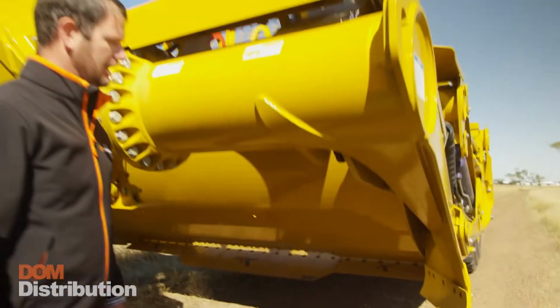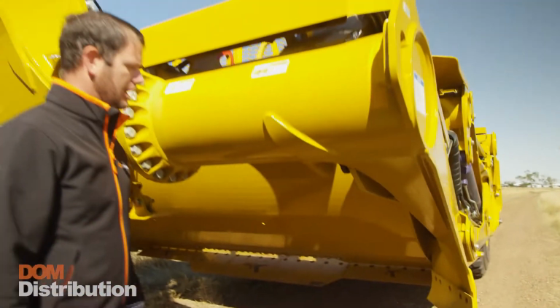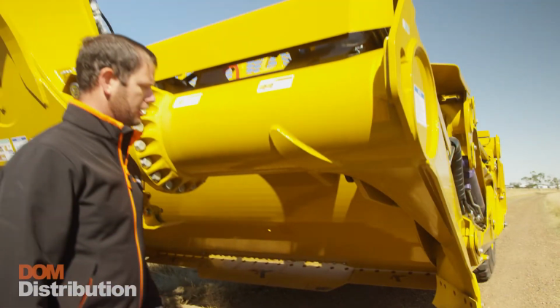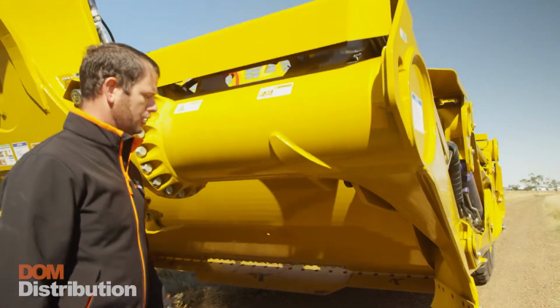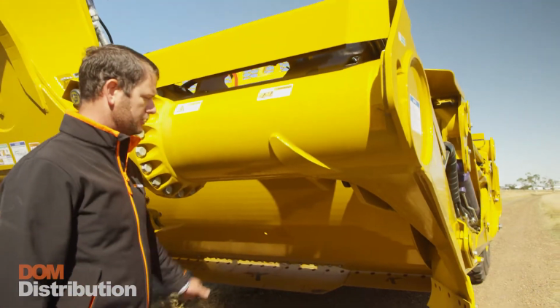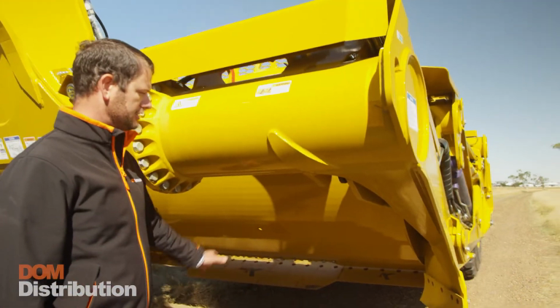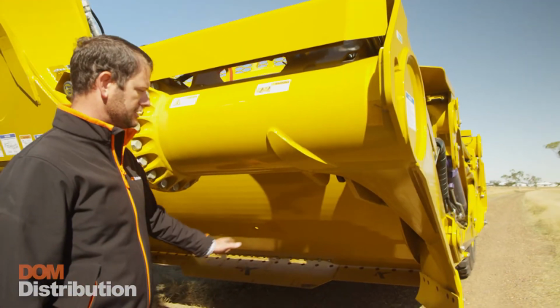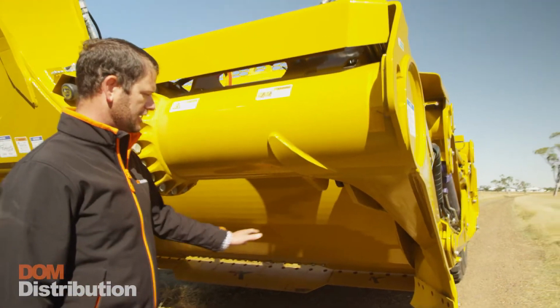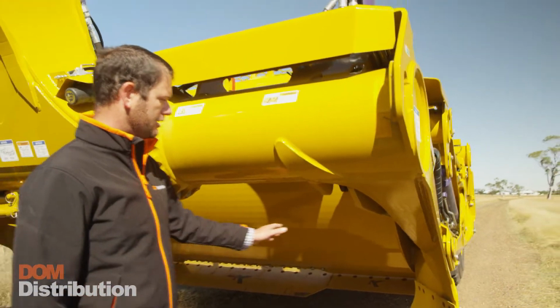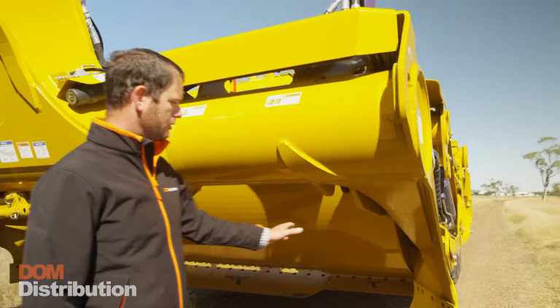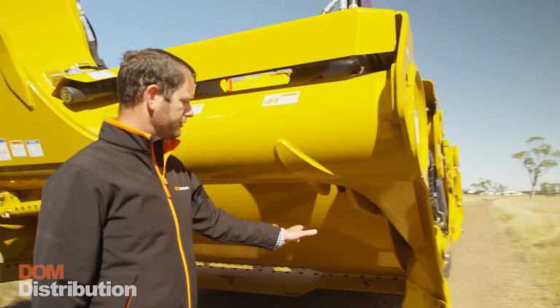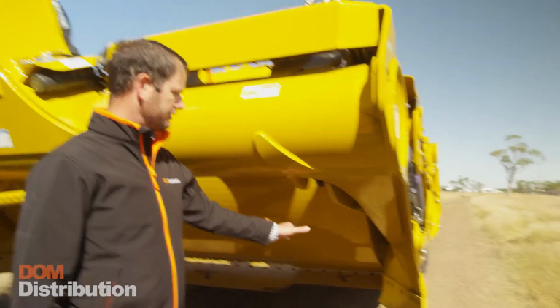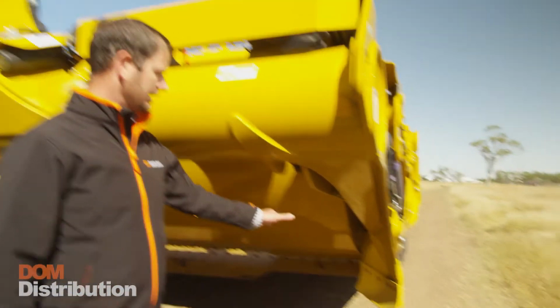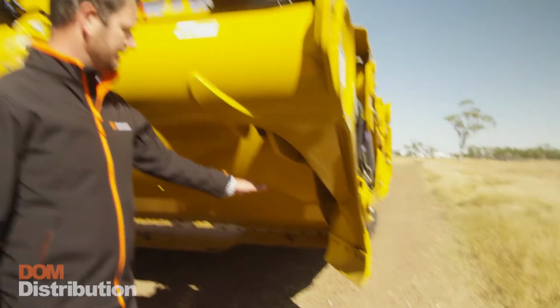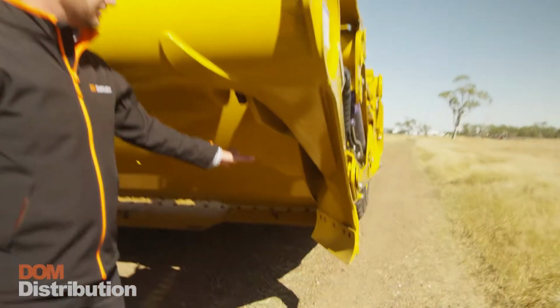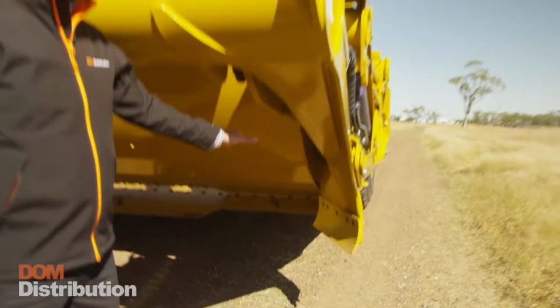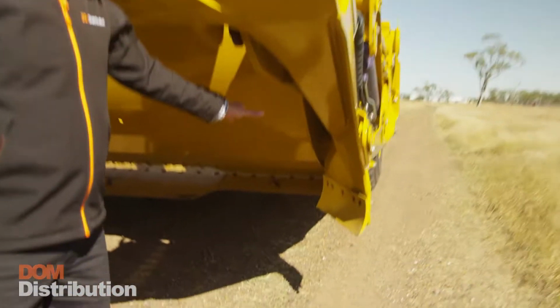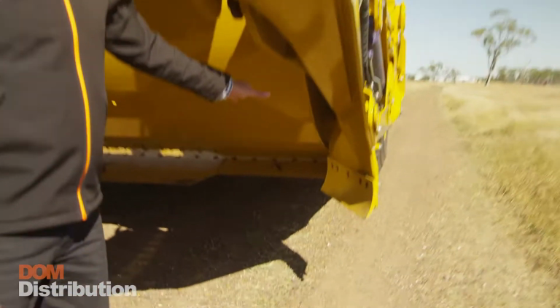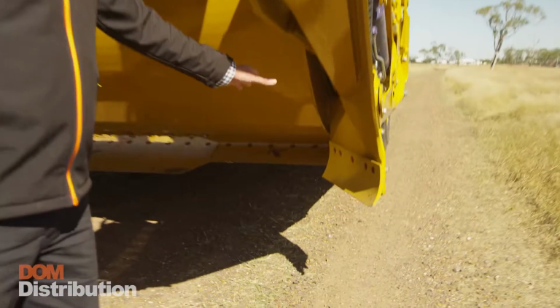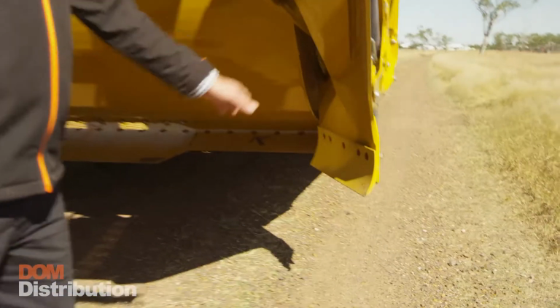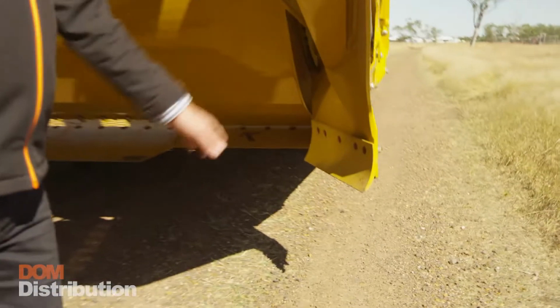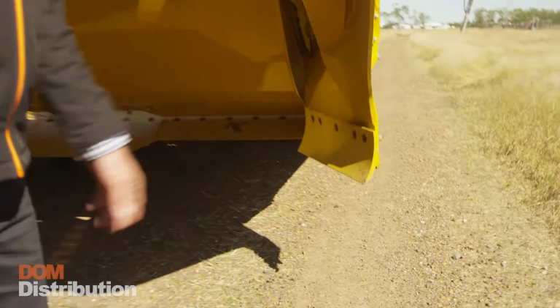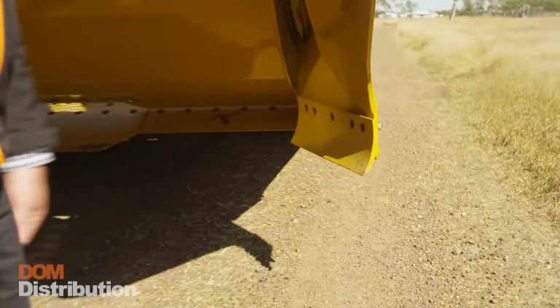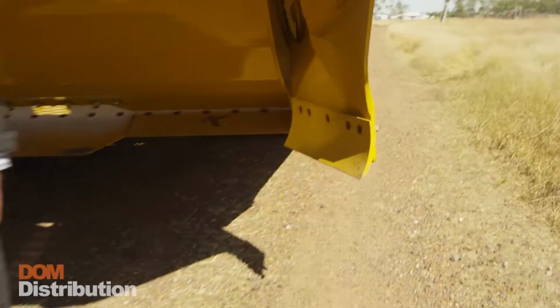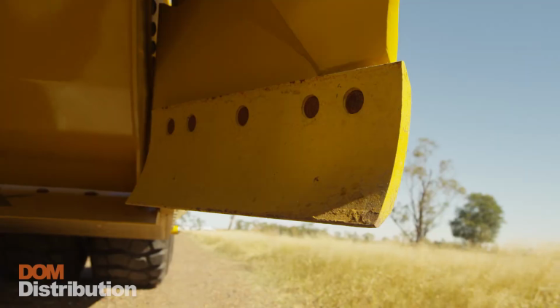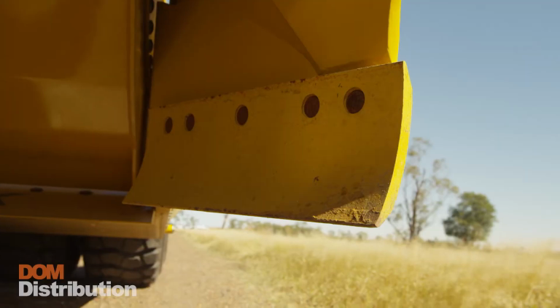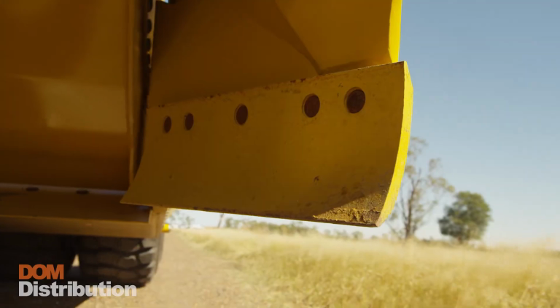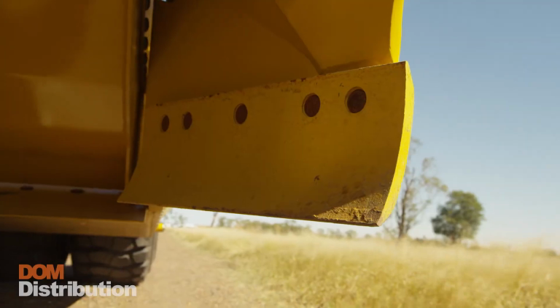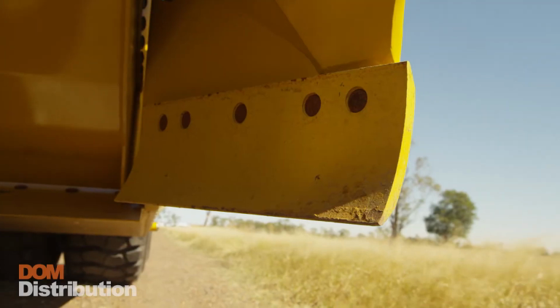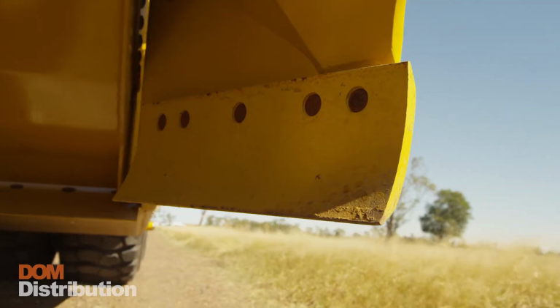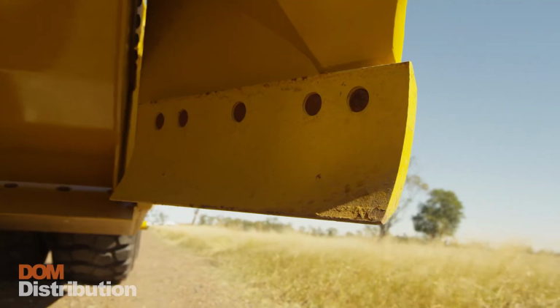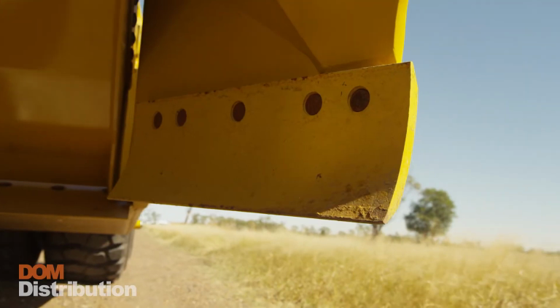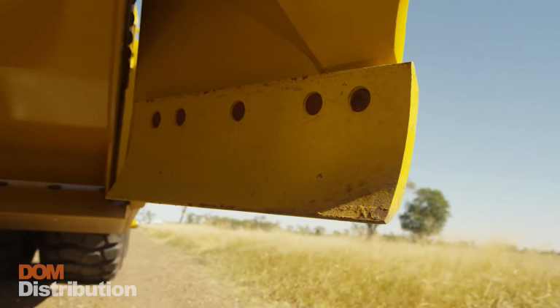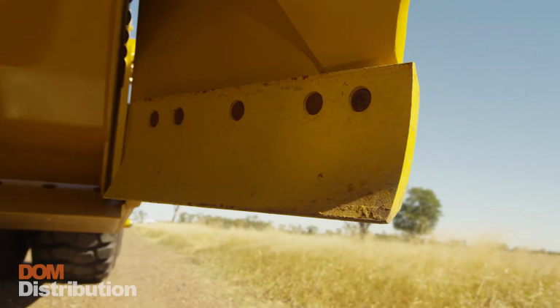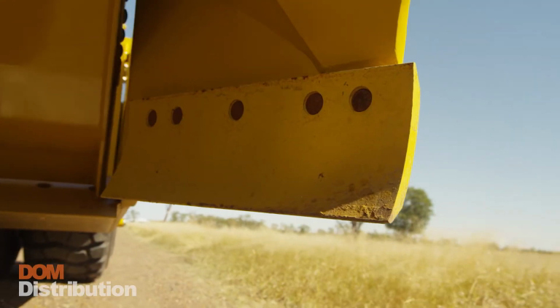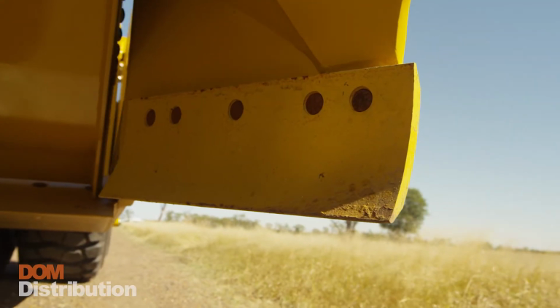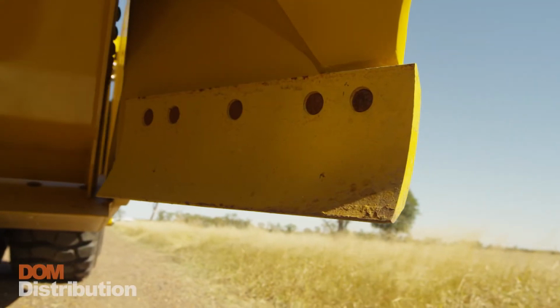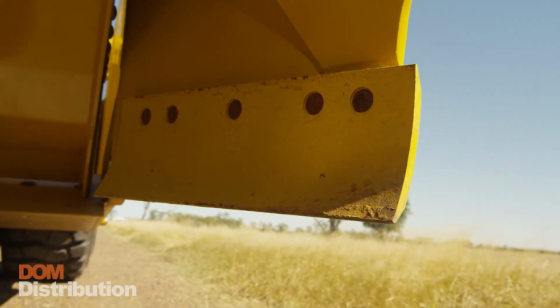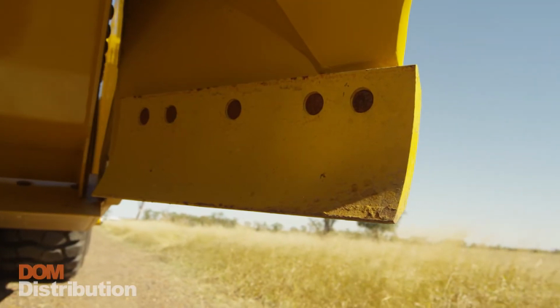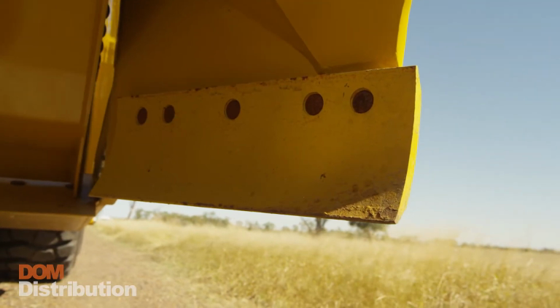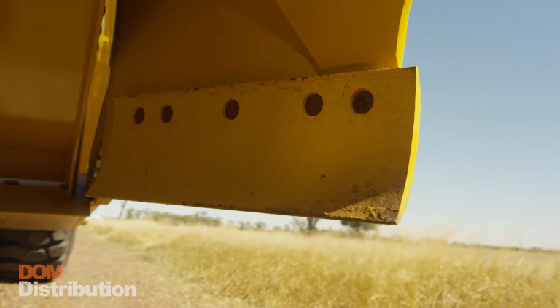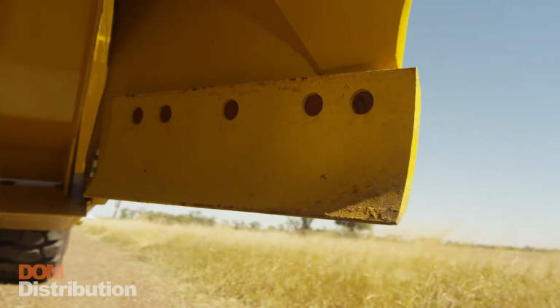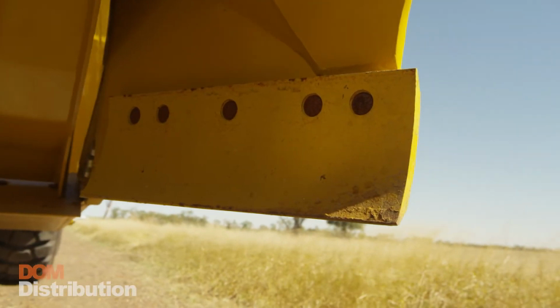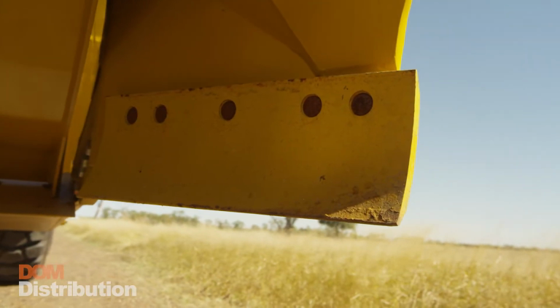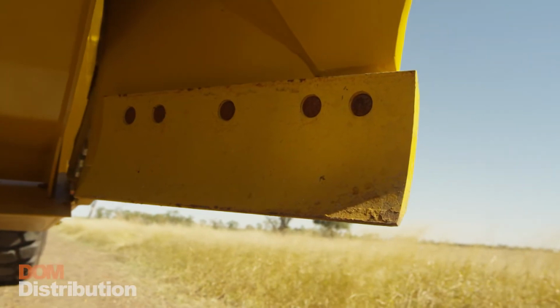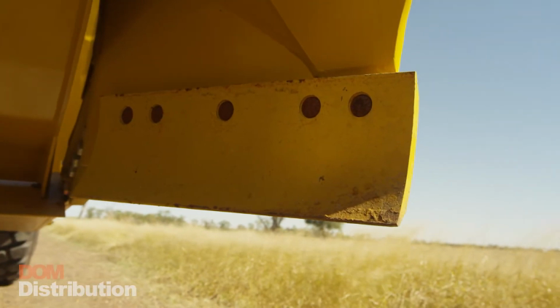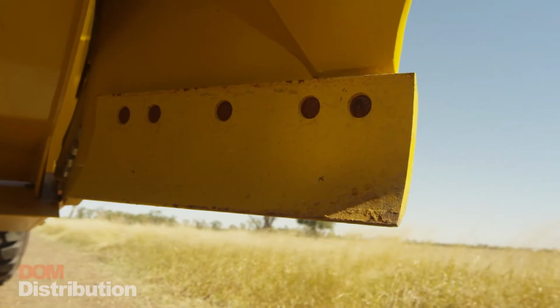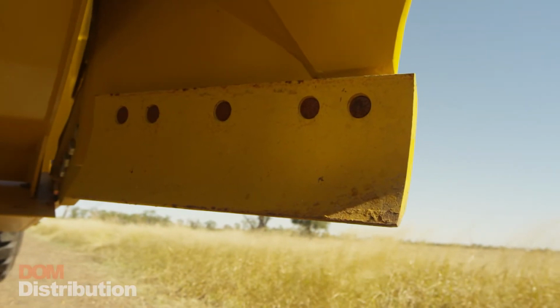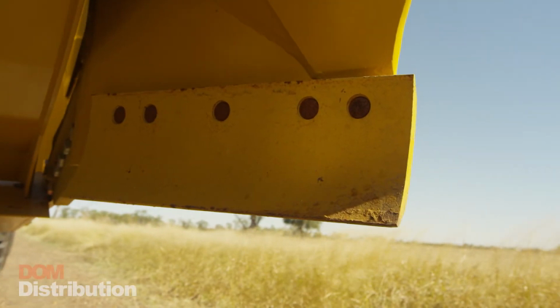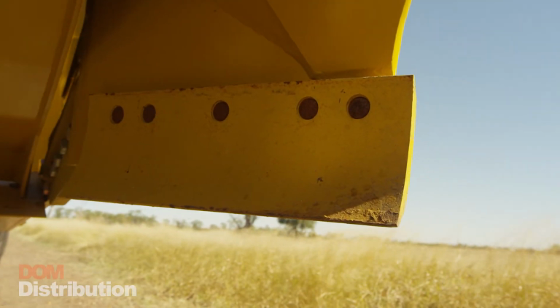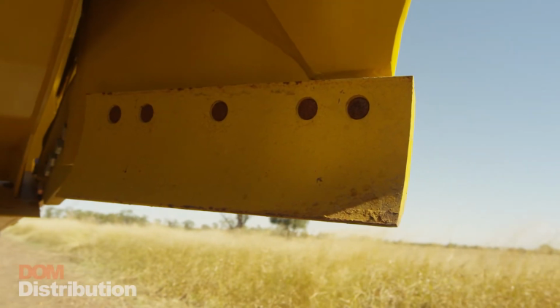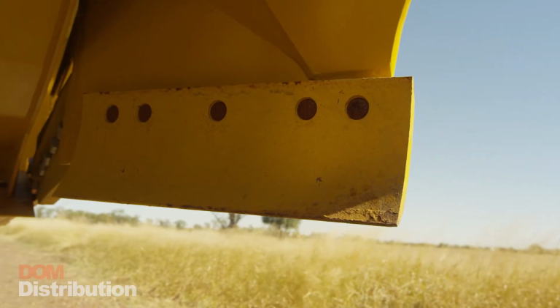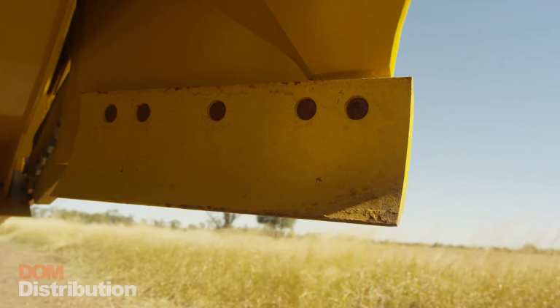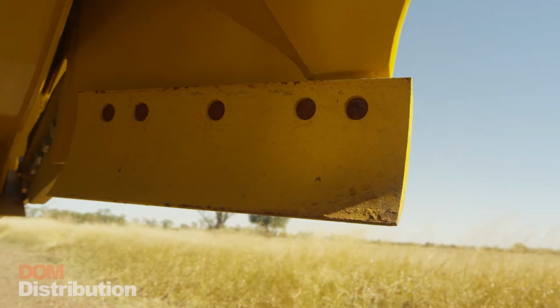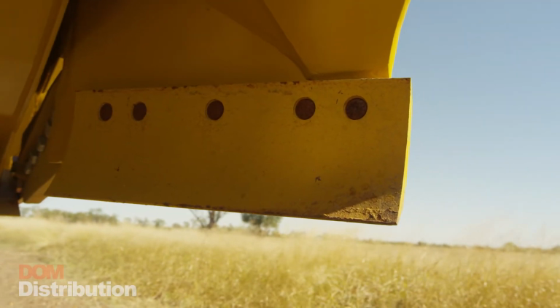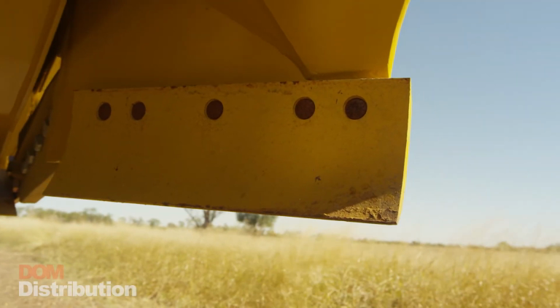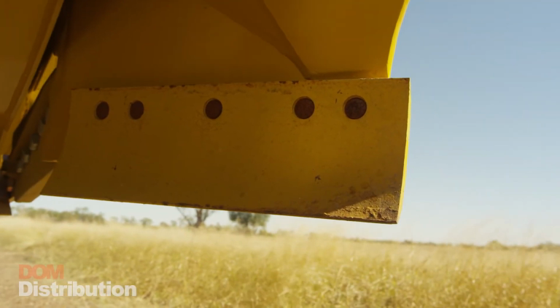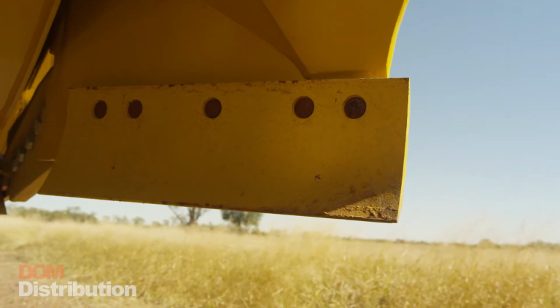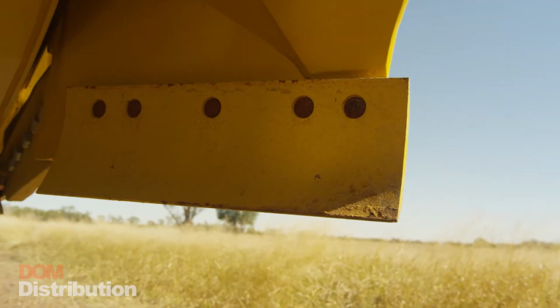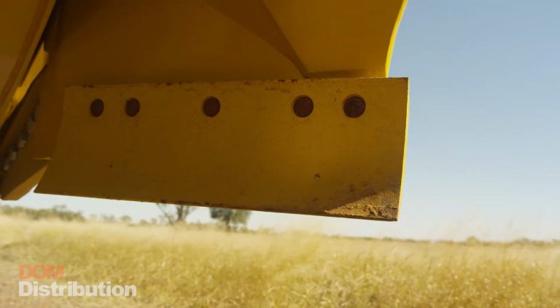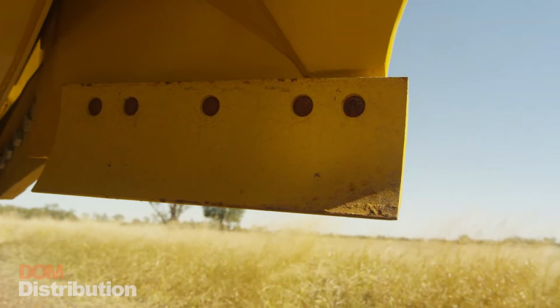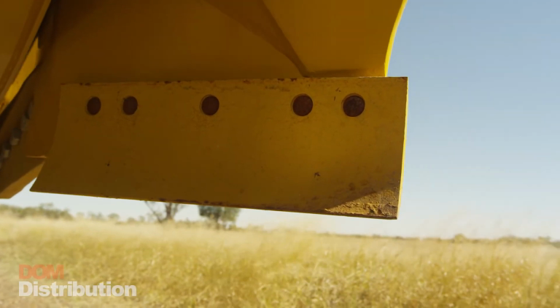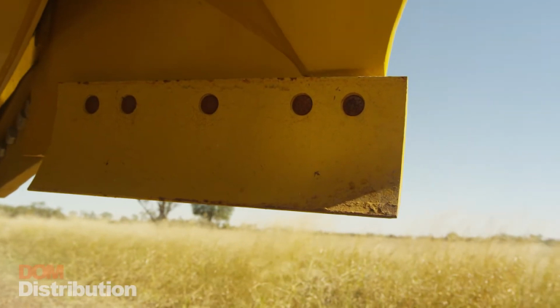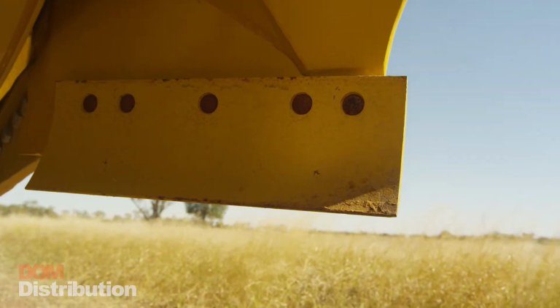Along with the stinger, we've got these one foot routers either side that allow us to contain and clean up any loose material on the job site.